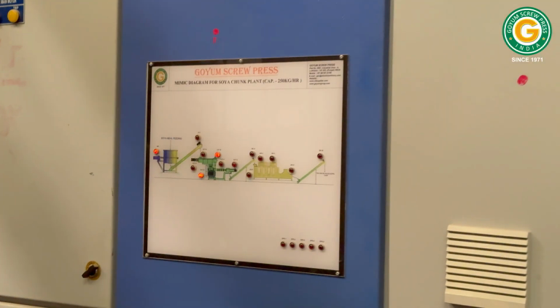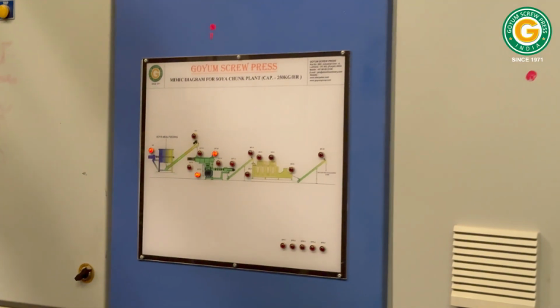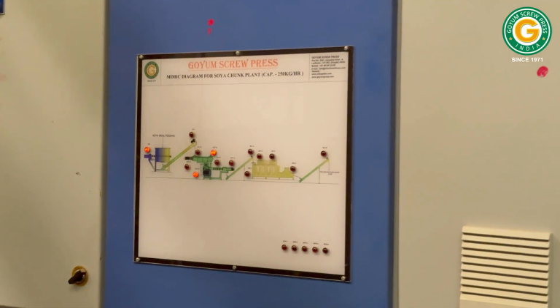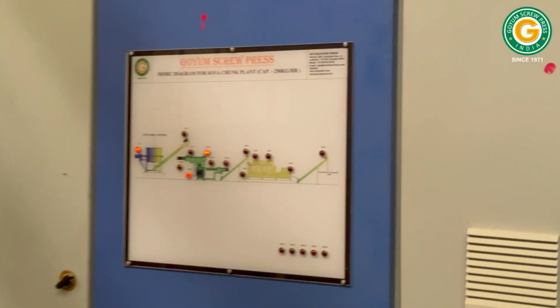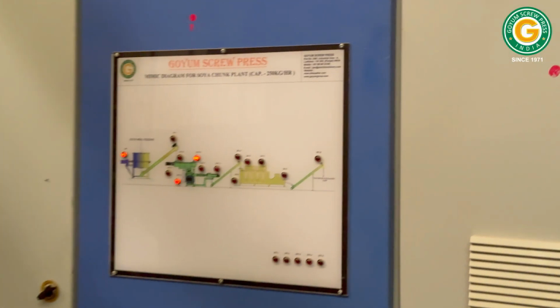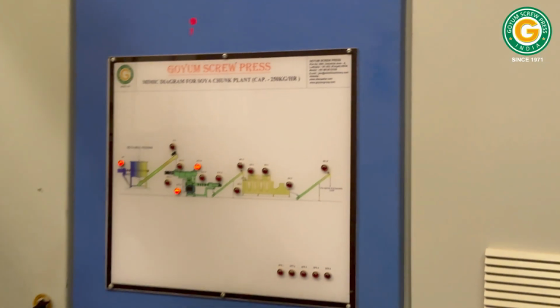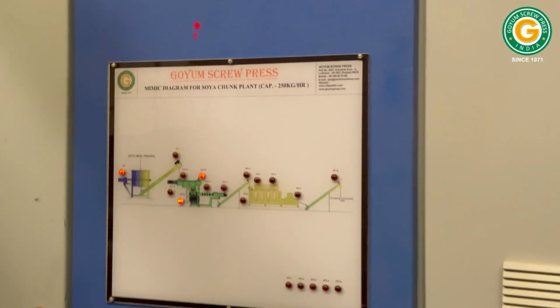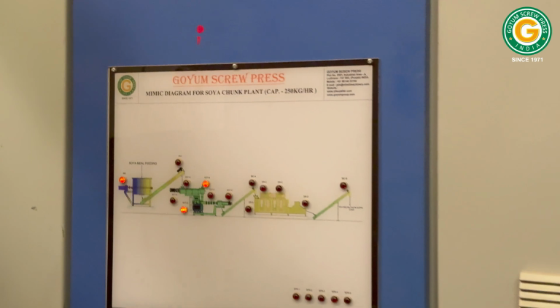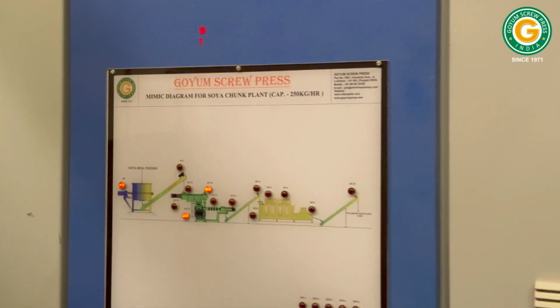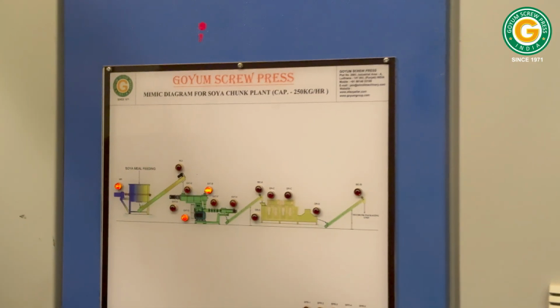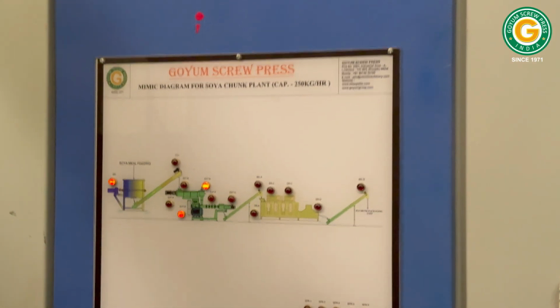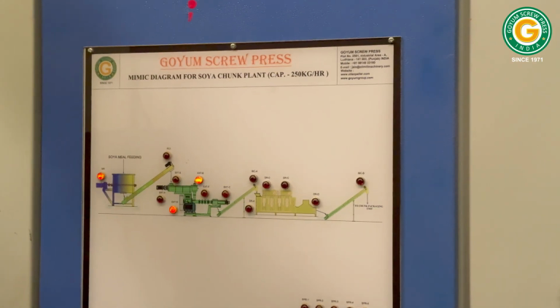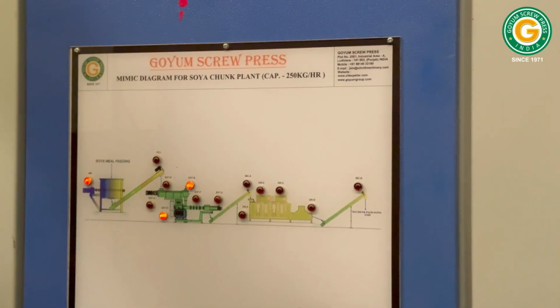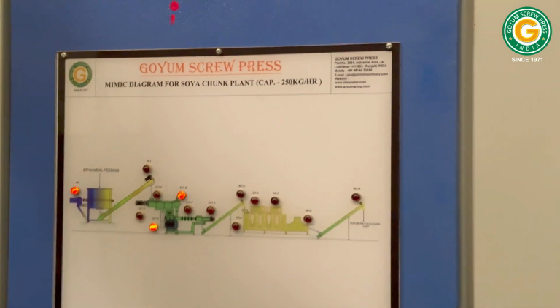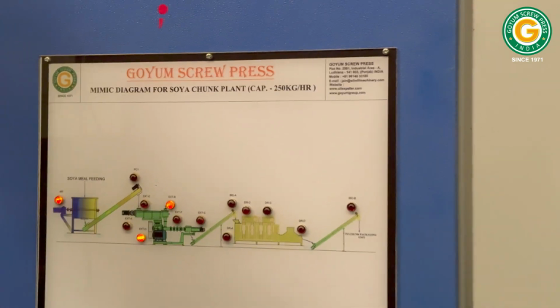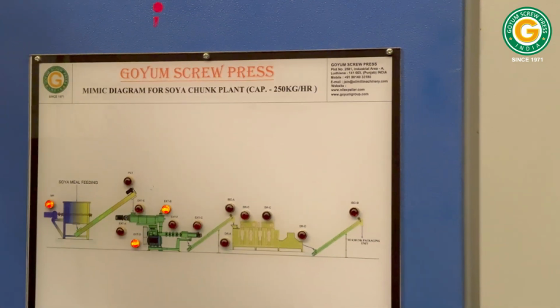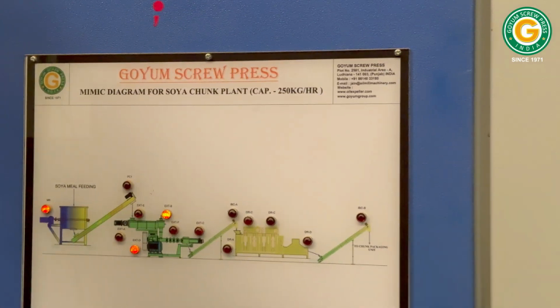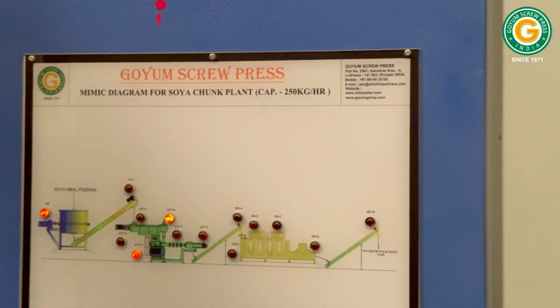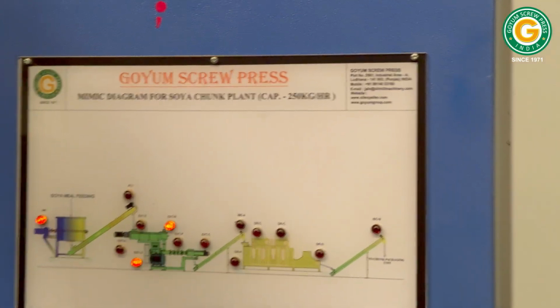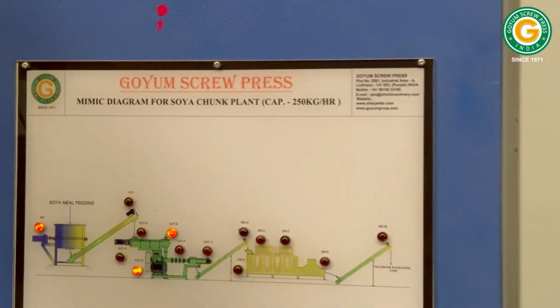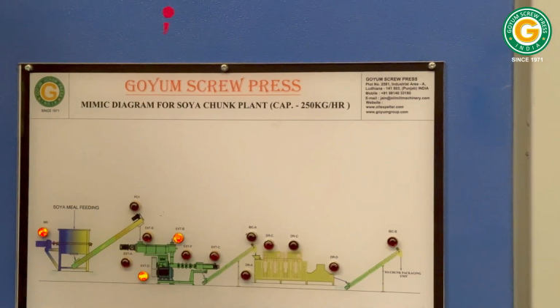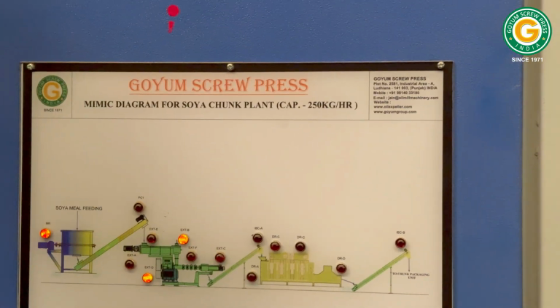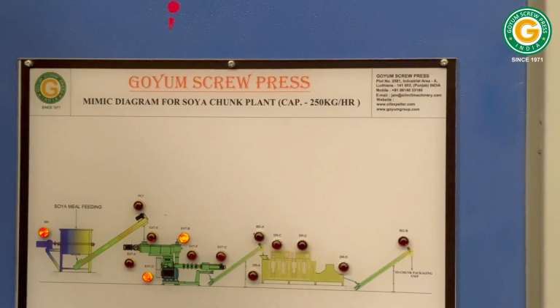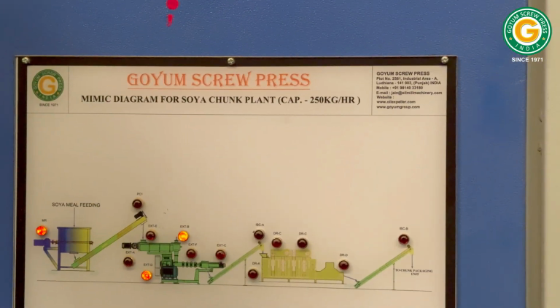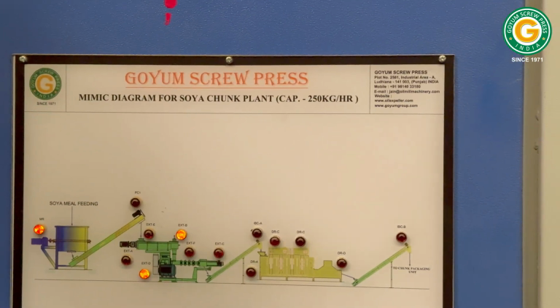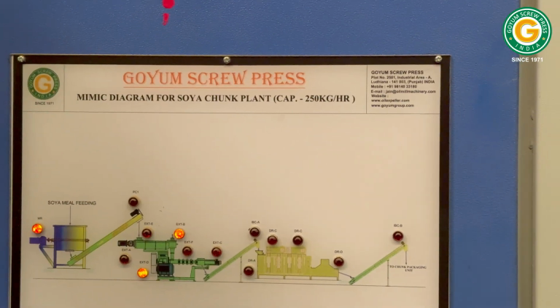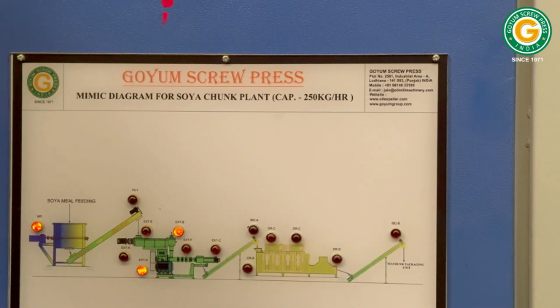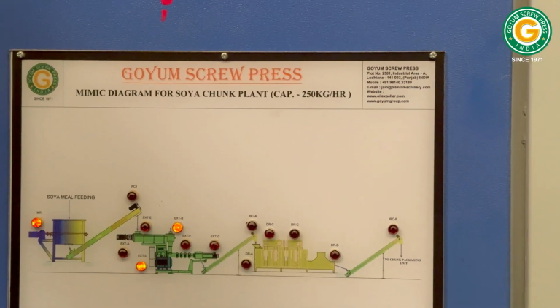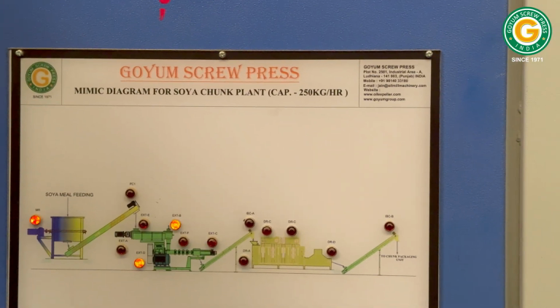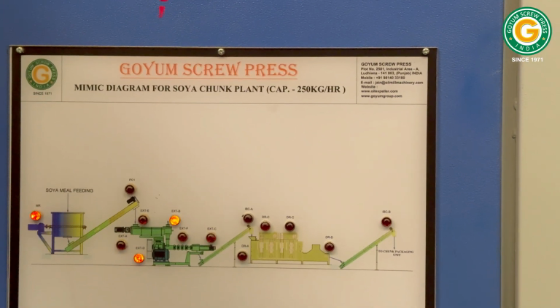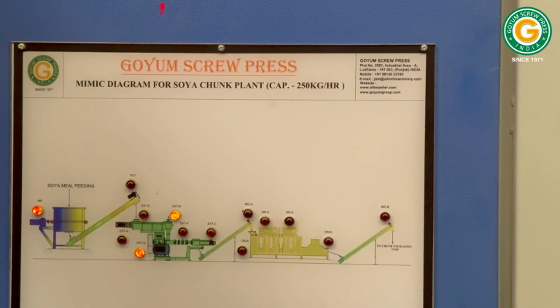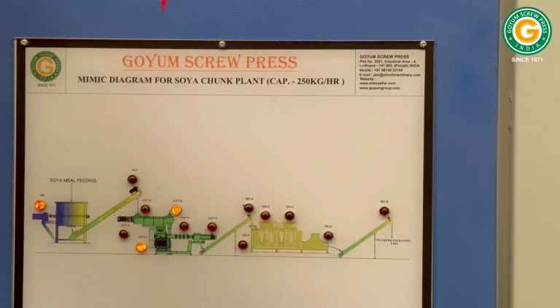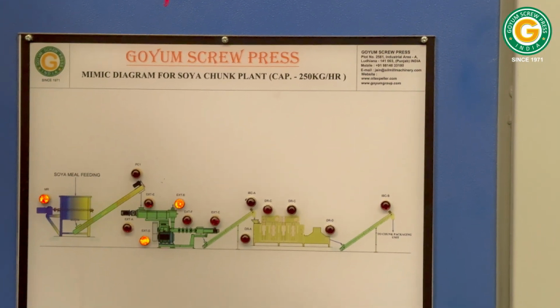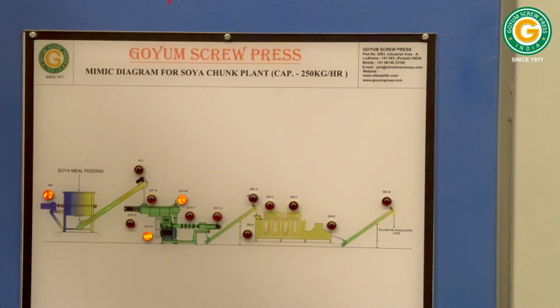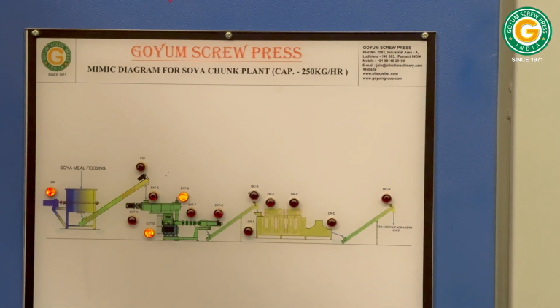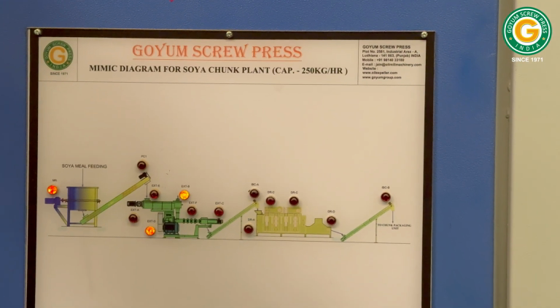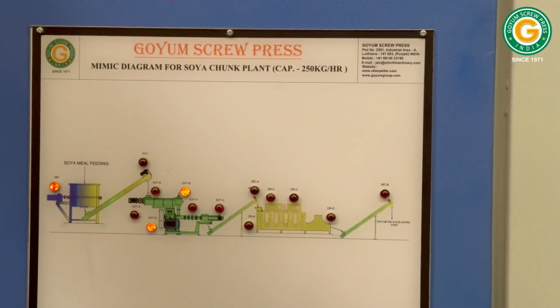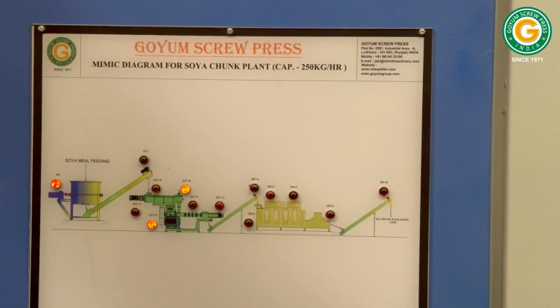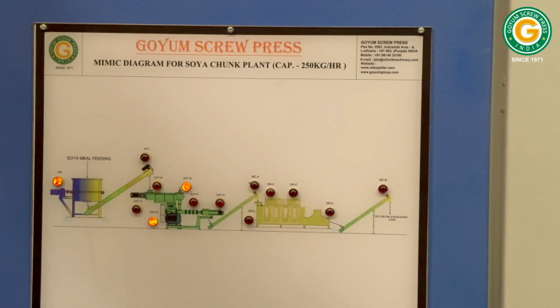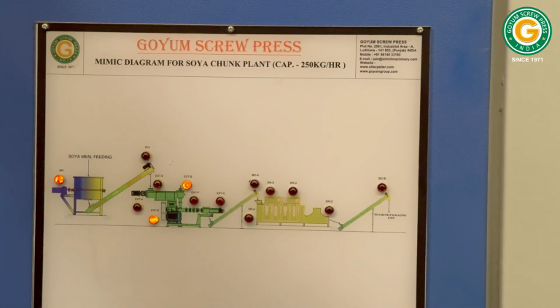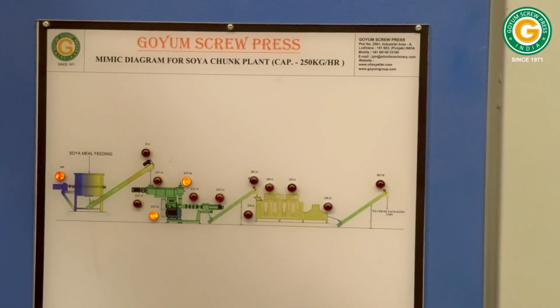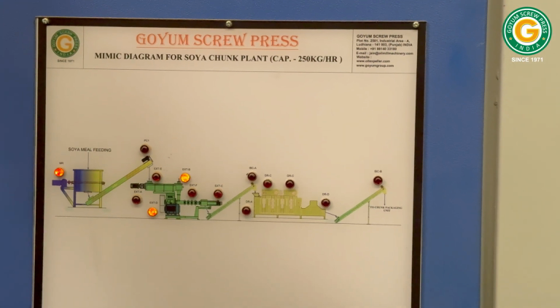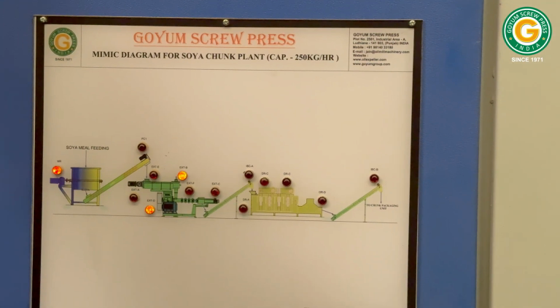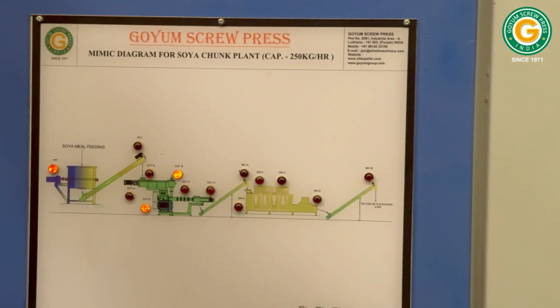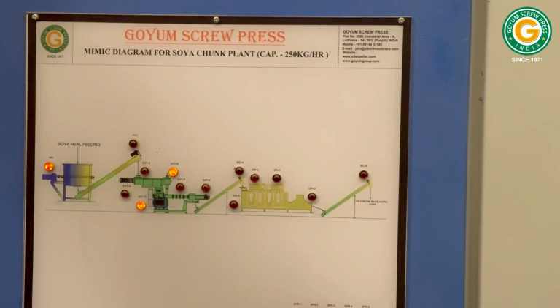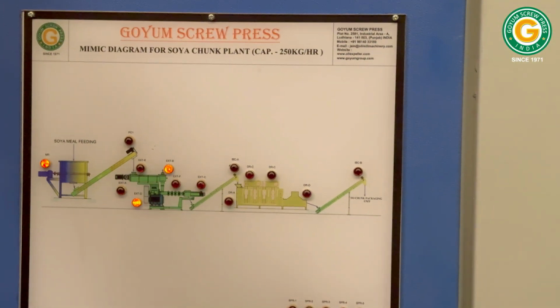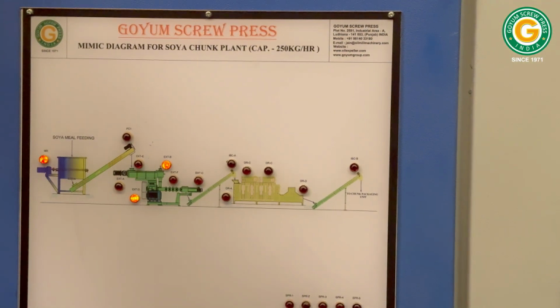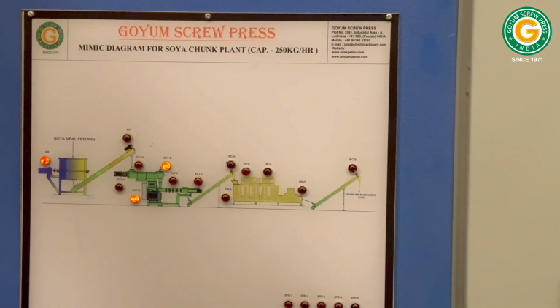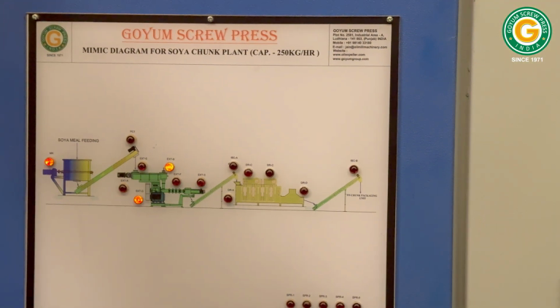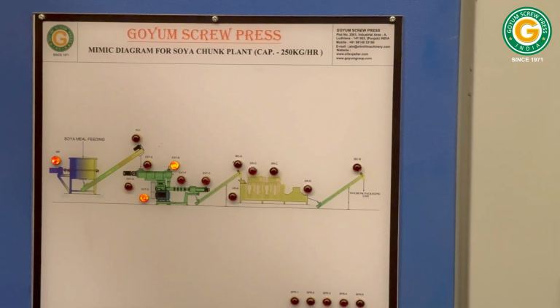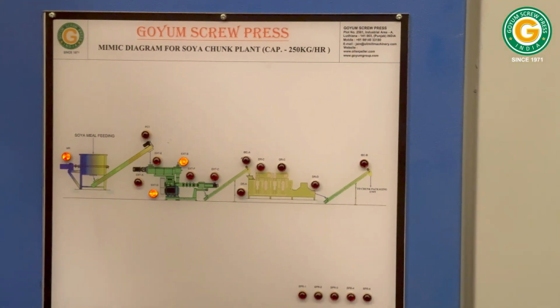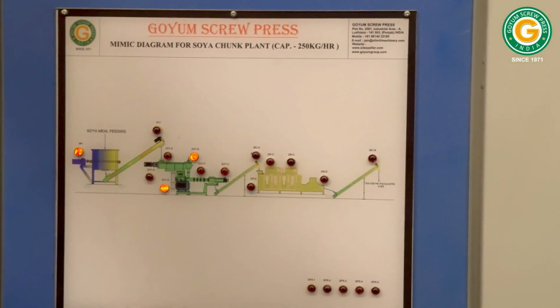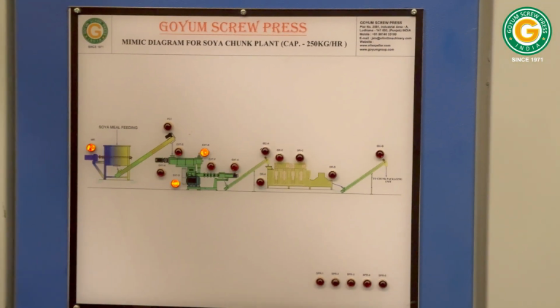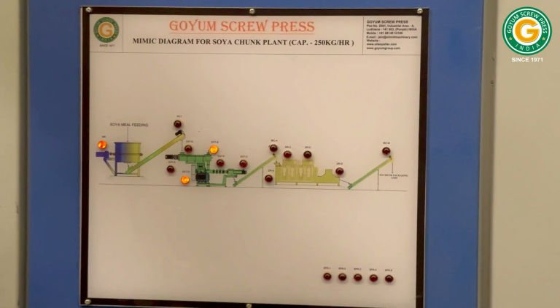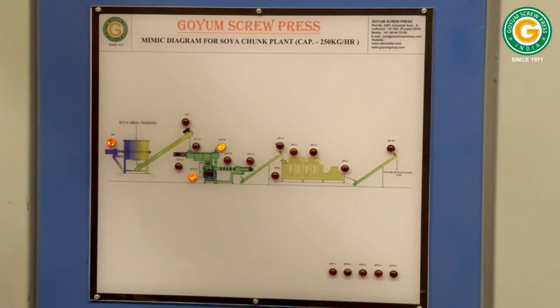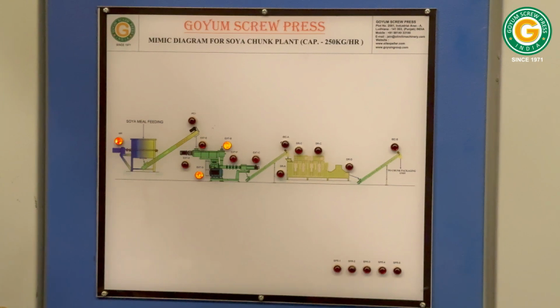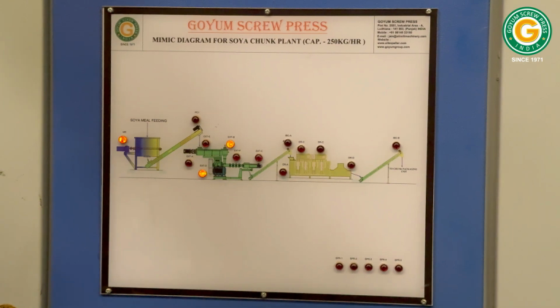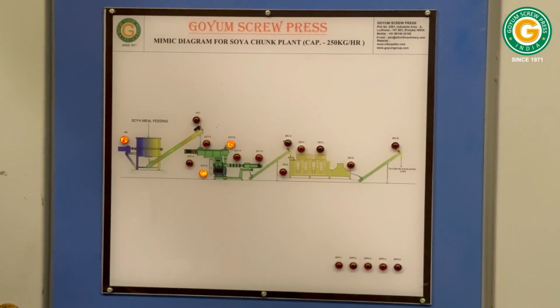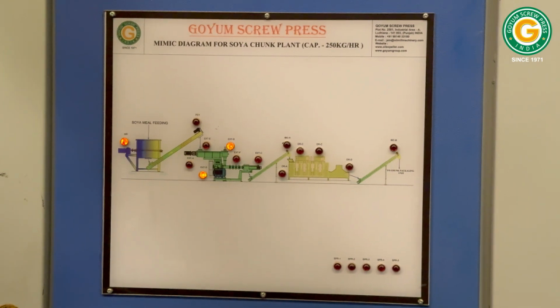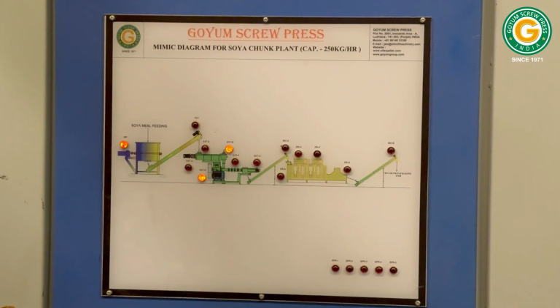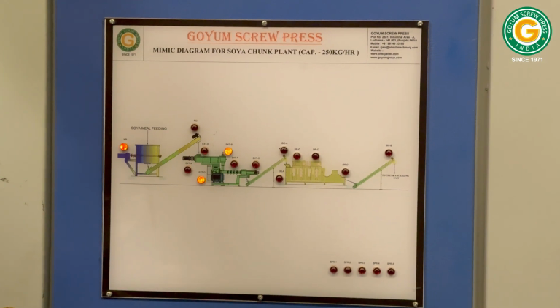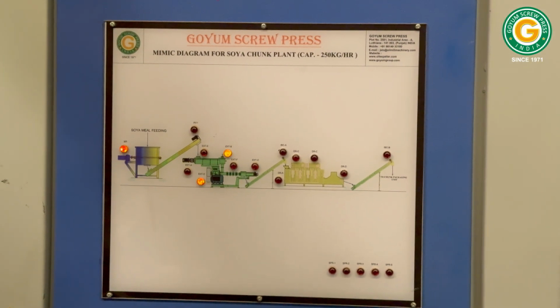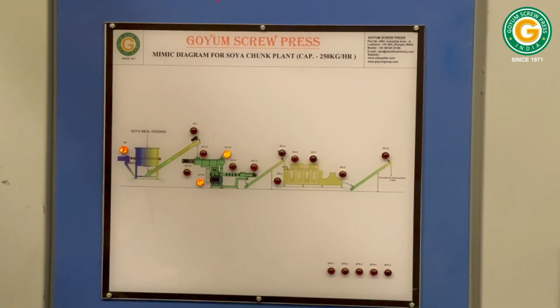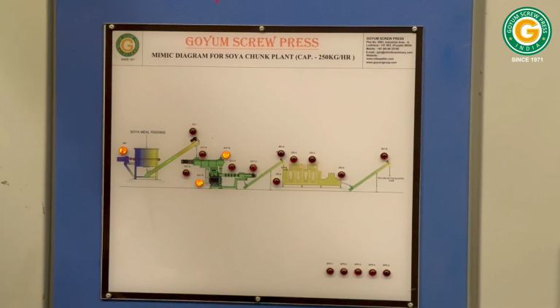Lastly, the electrical control panel with a mimic diagram provides real-time status updates of all operational feeders.